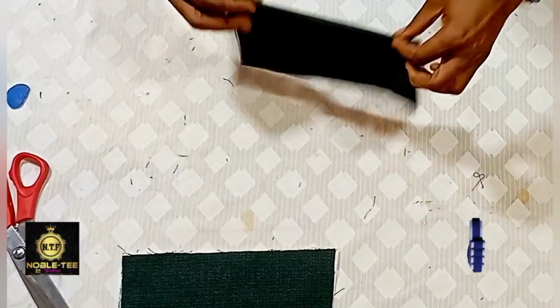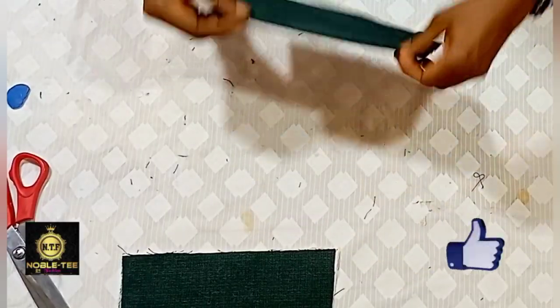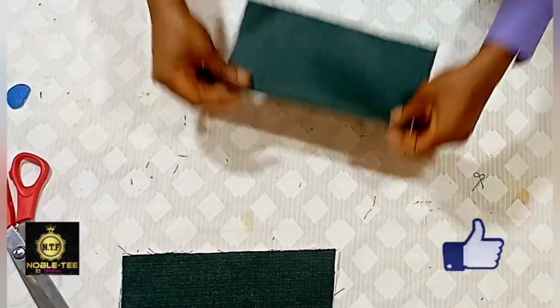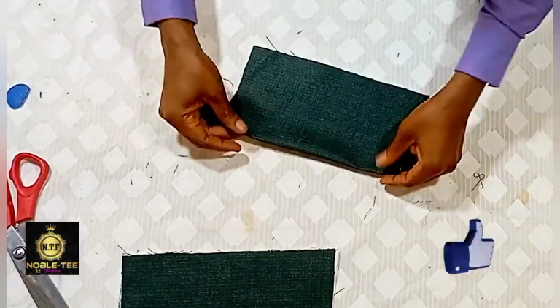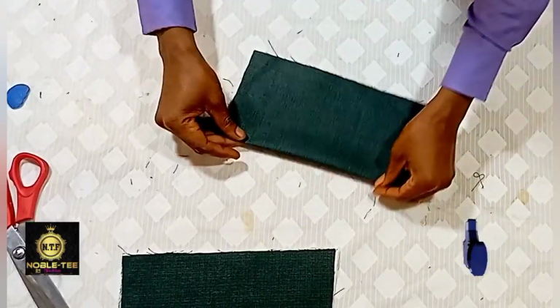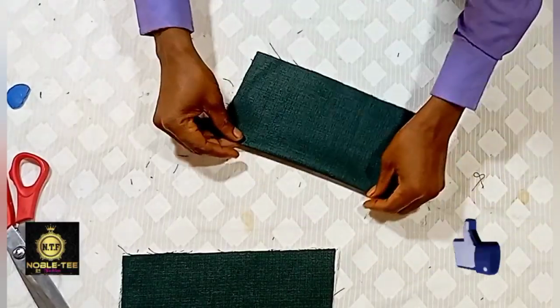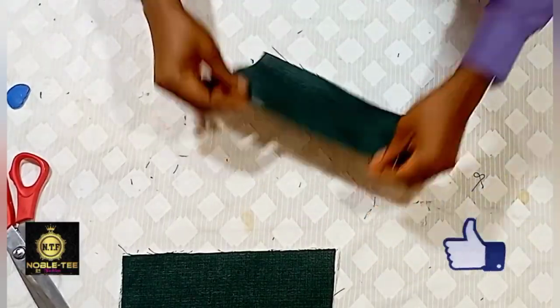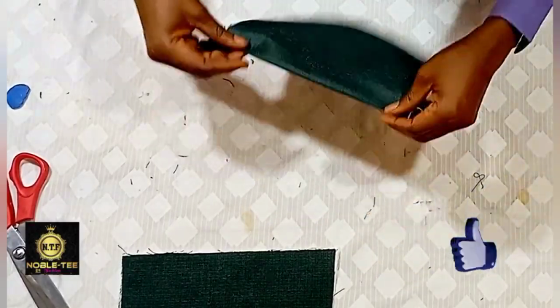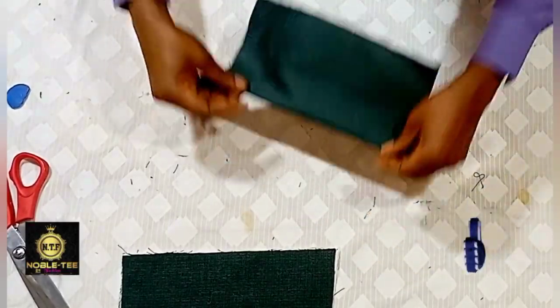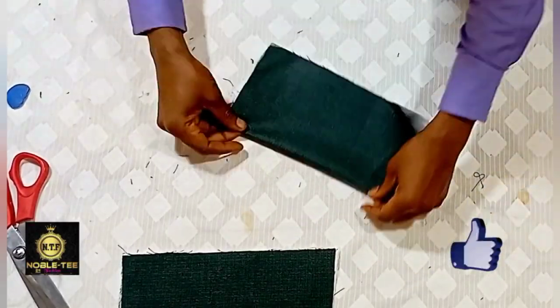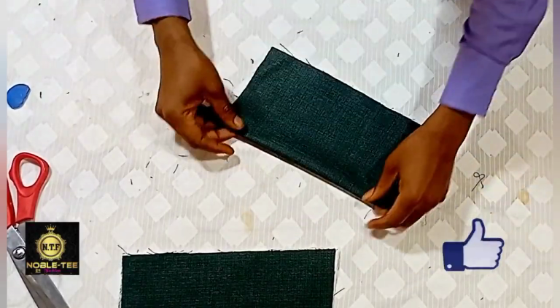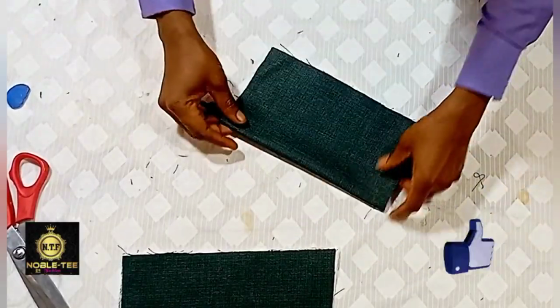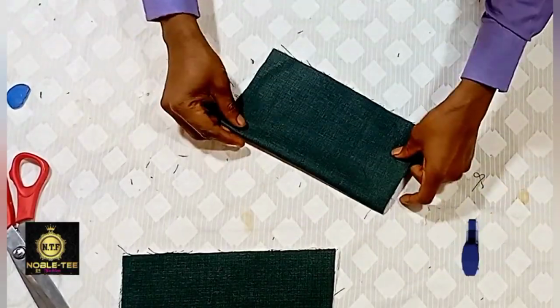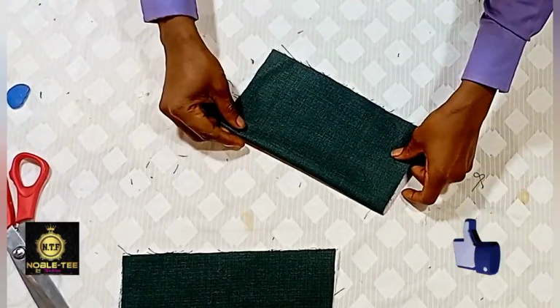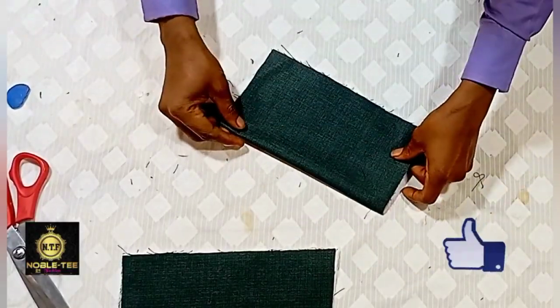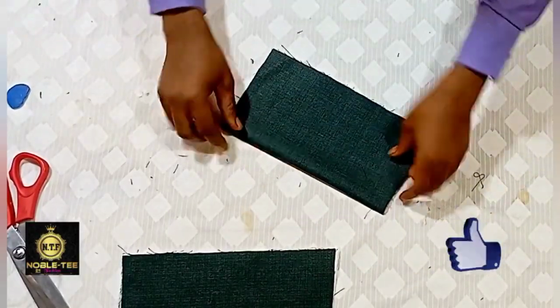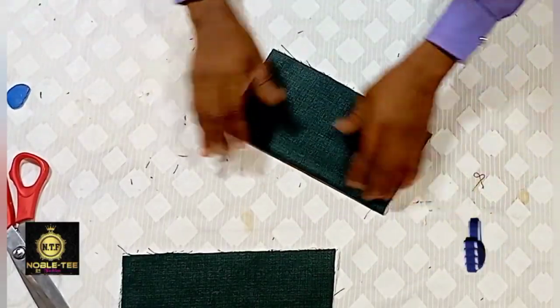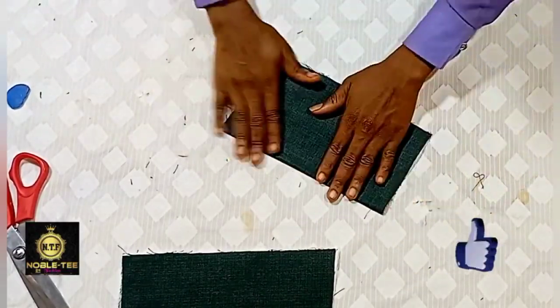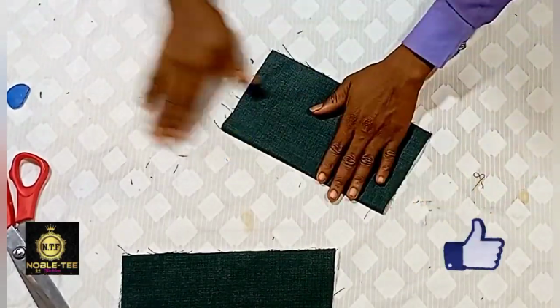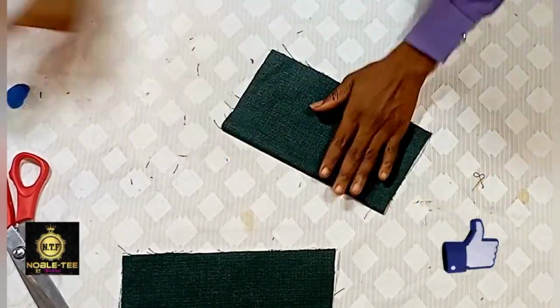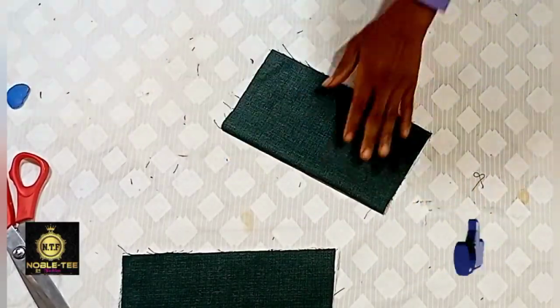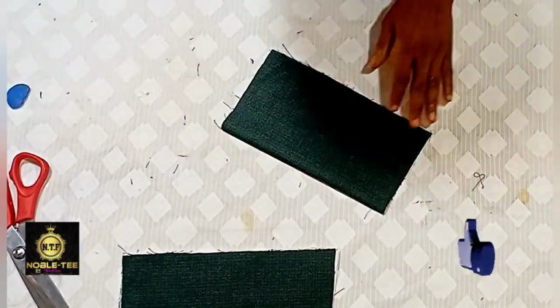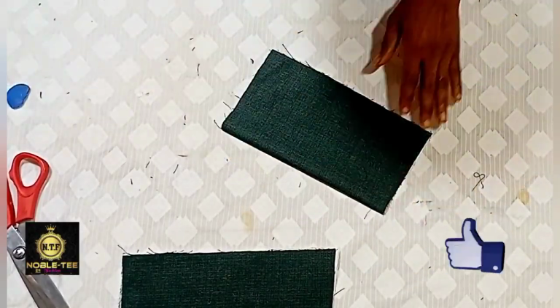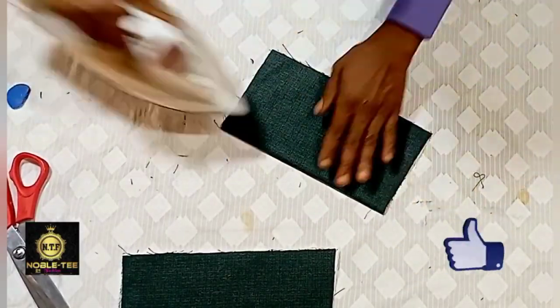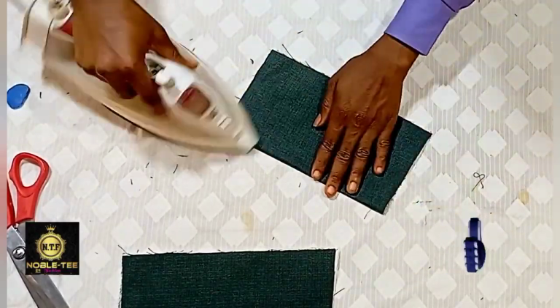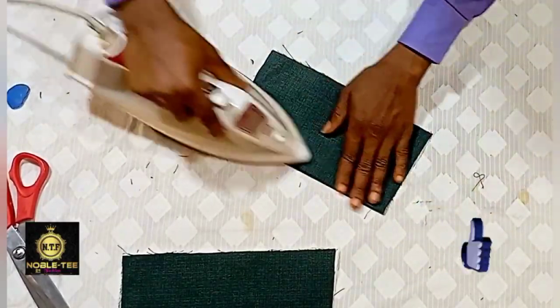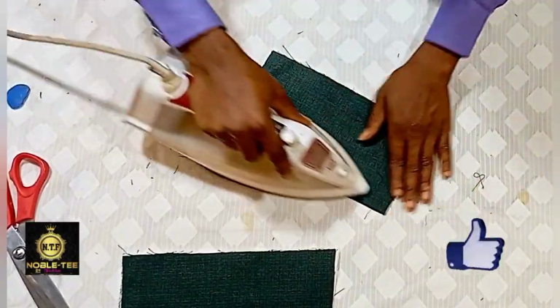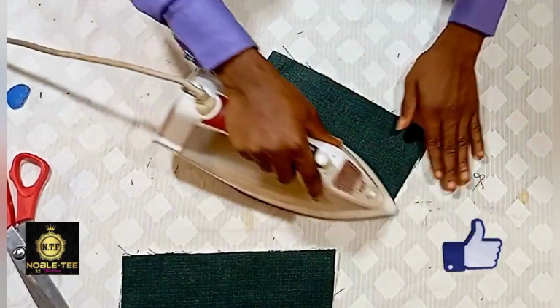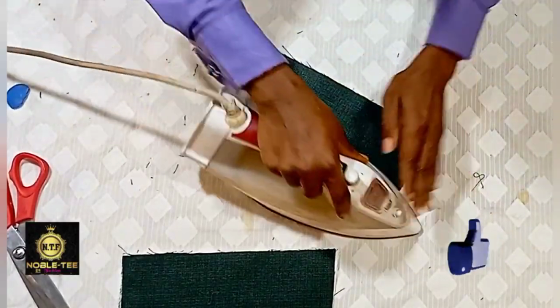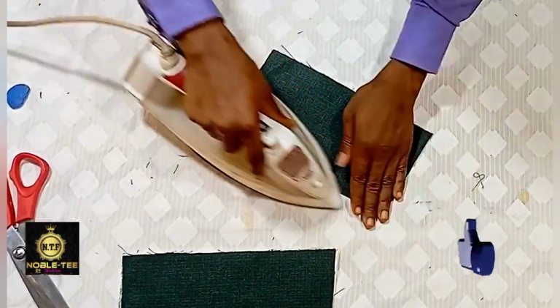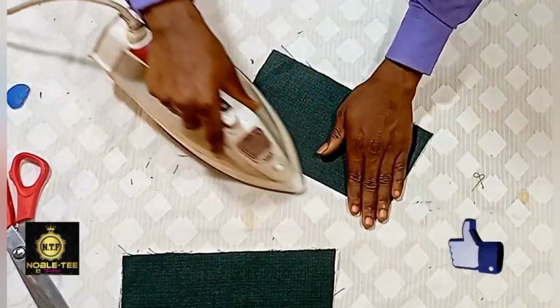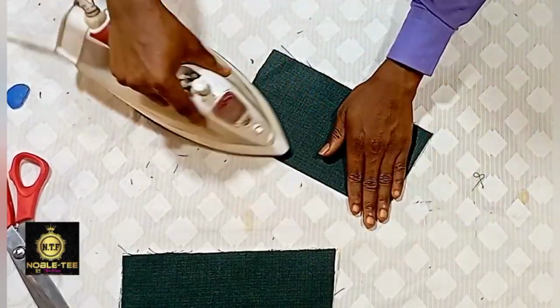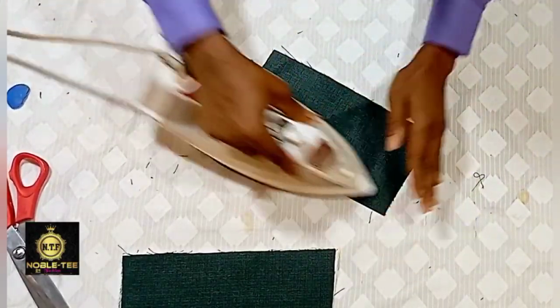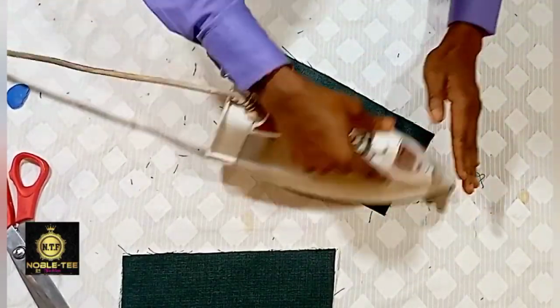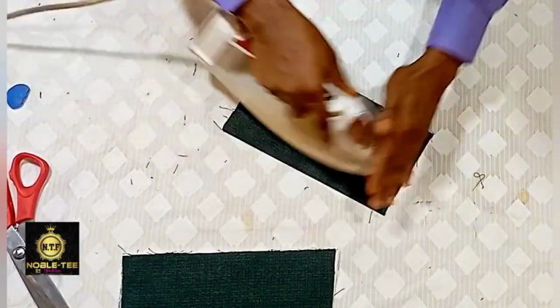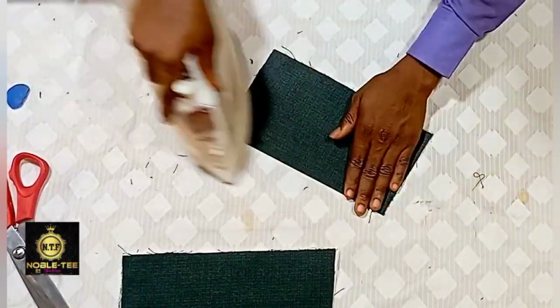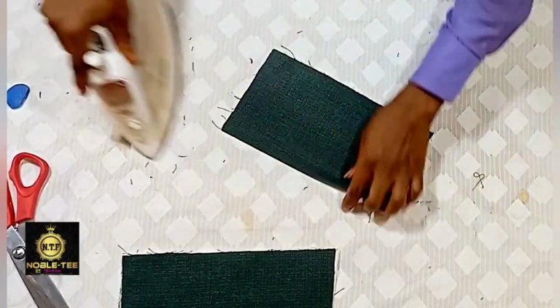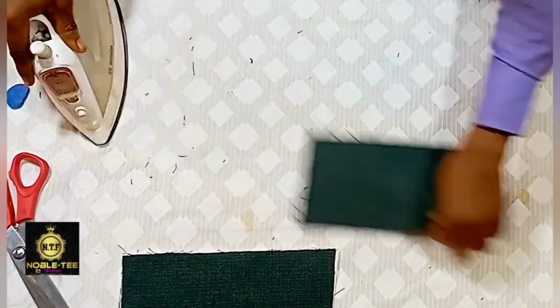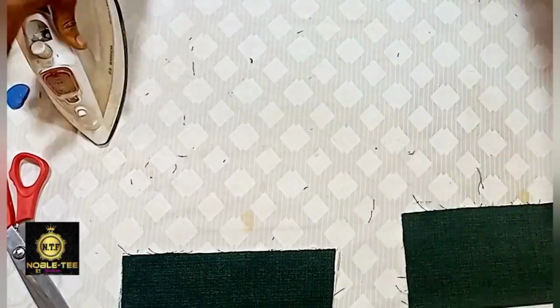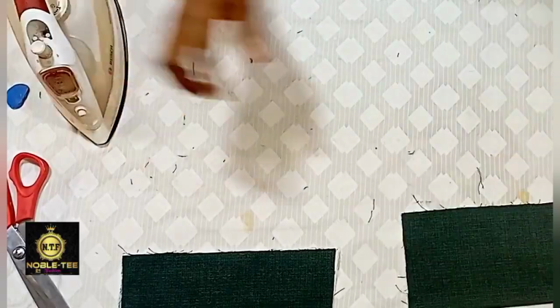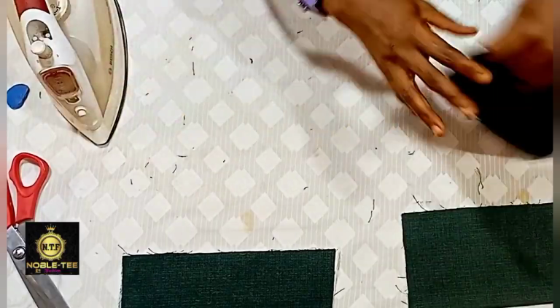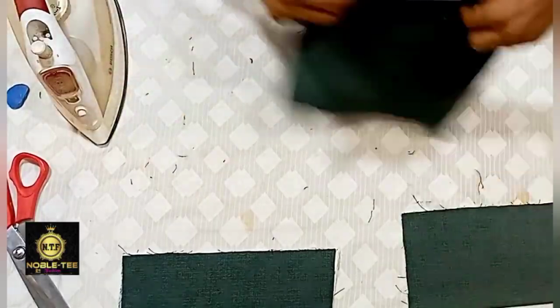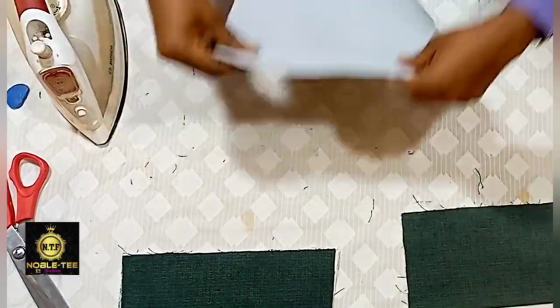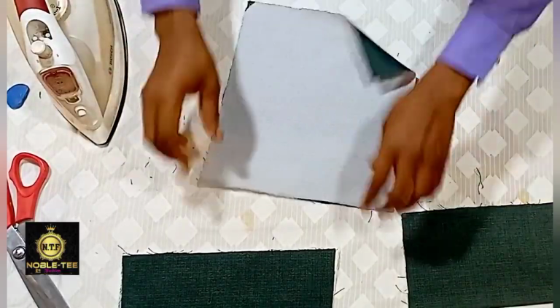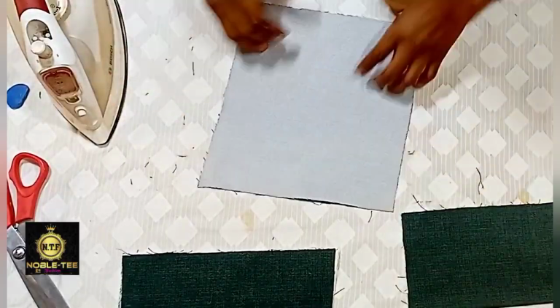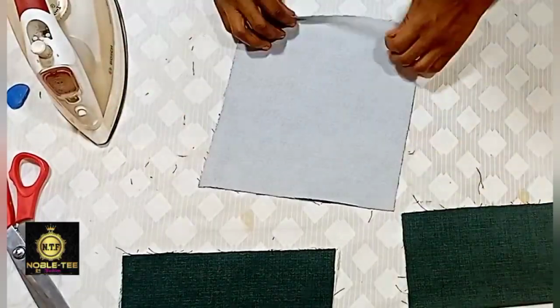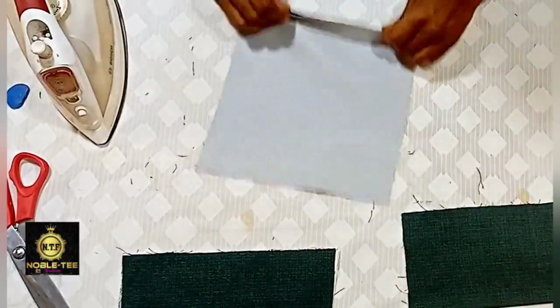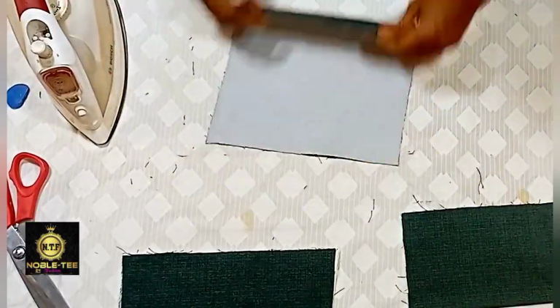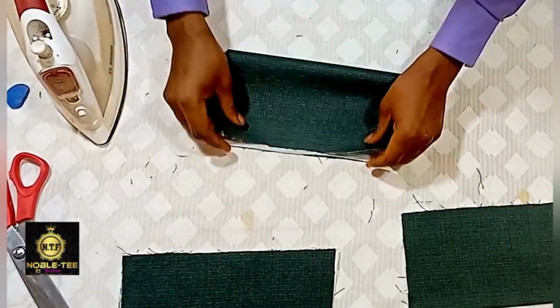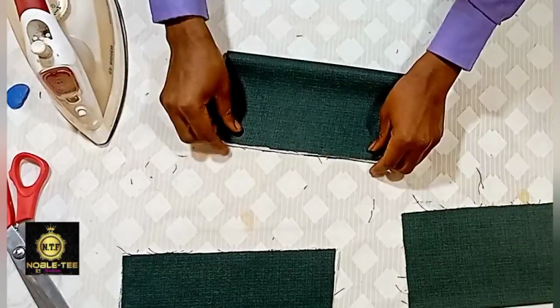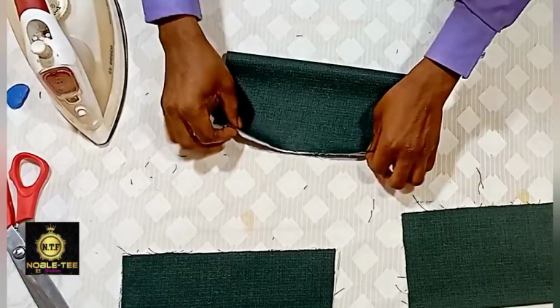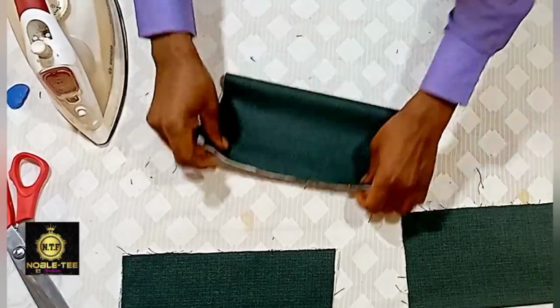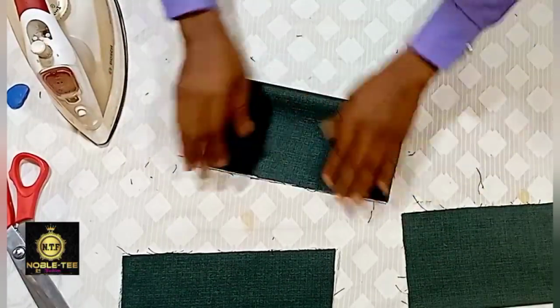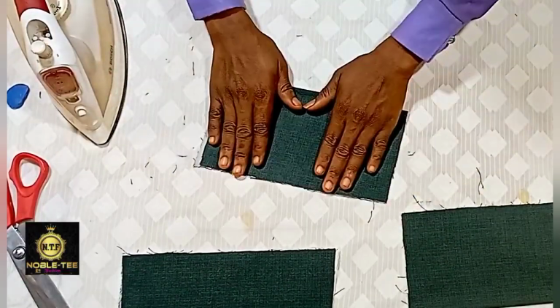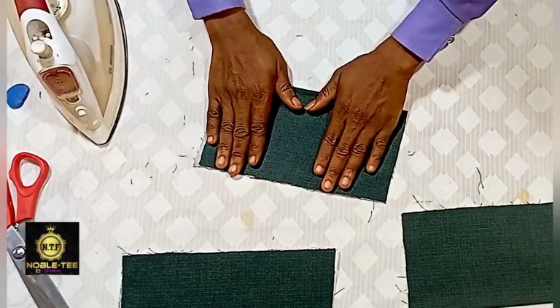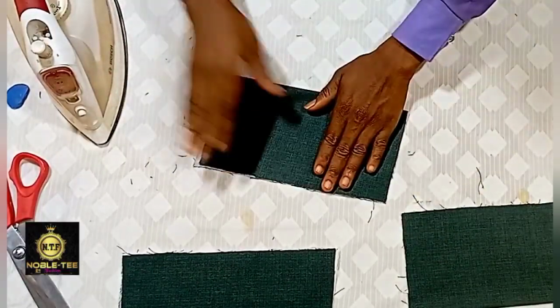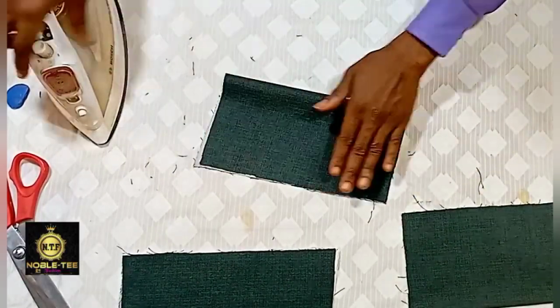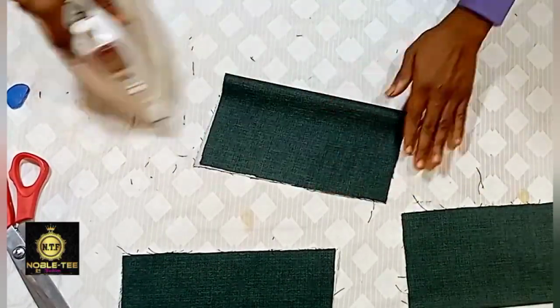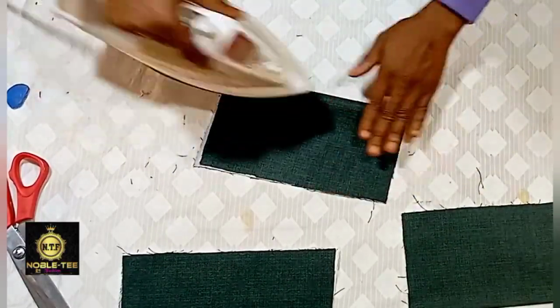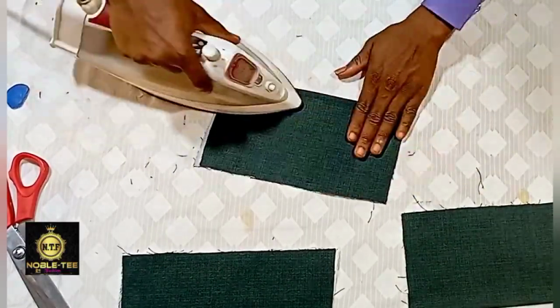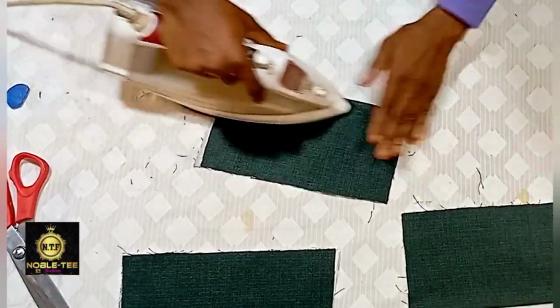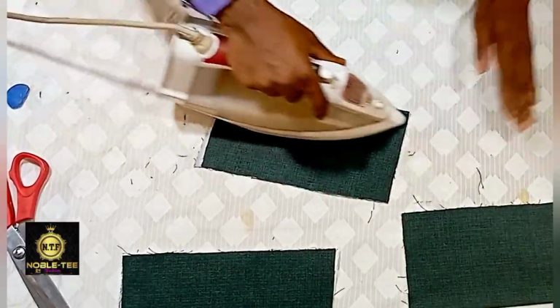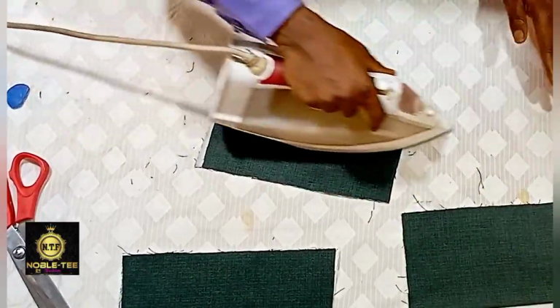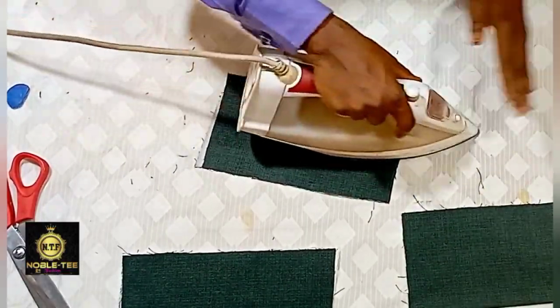You have to fold it like this, and then you get the center for the tray.